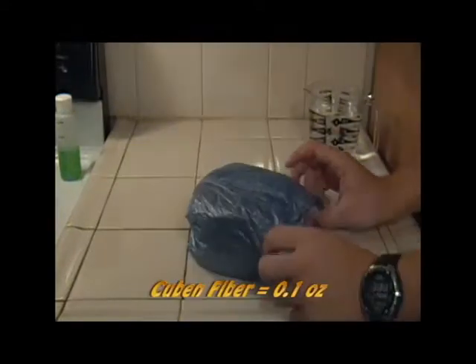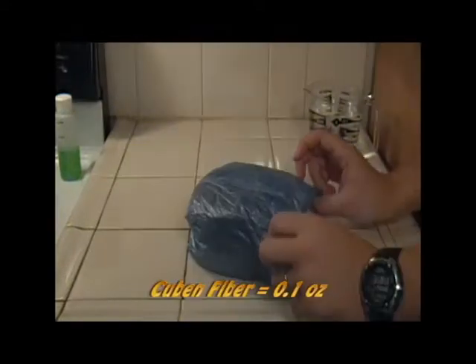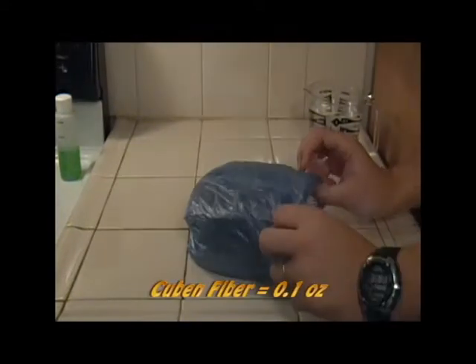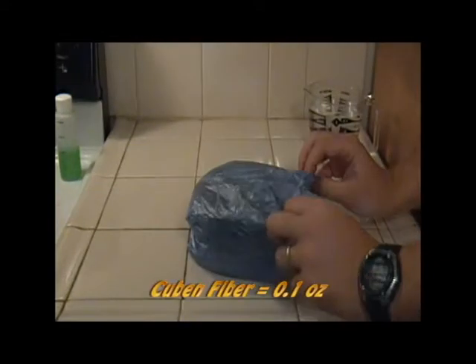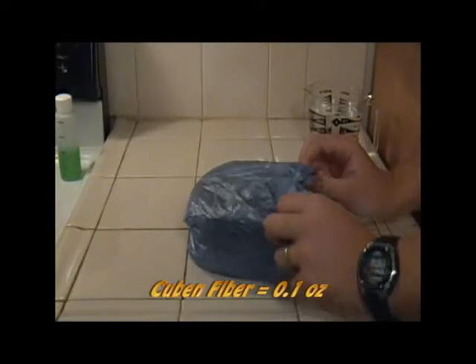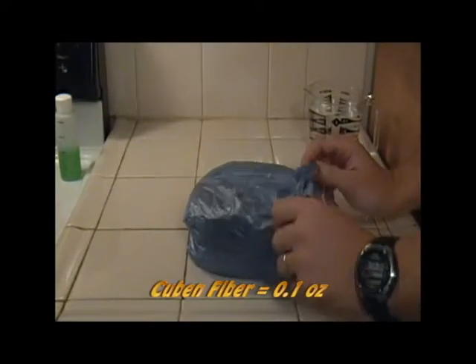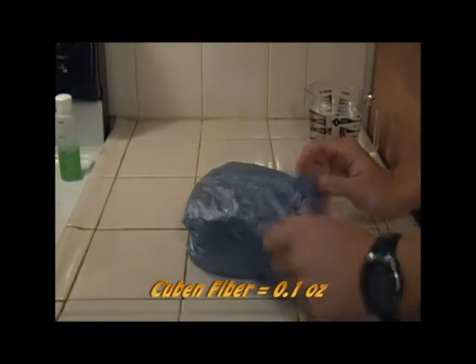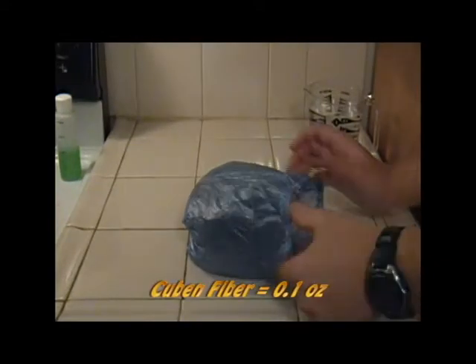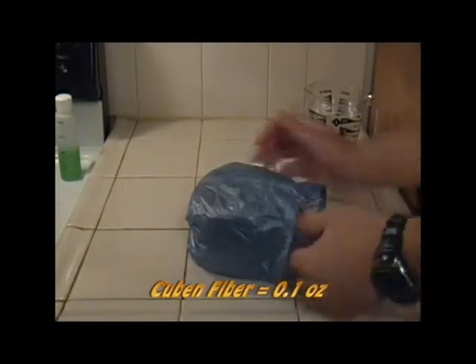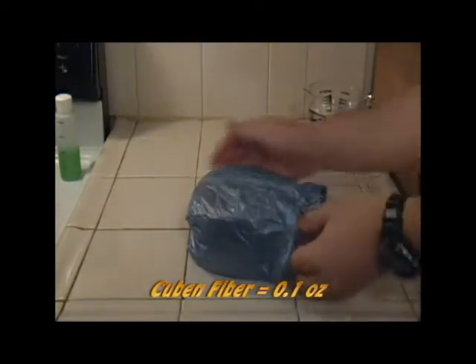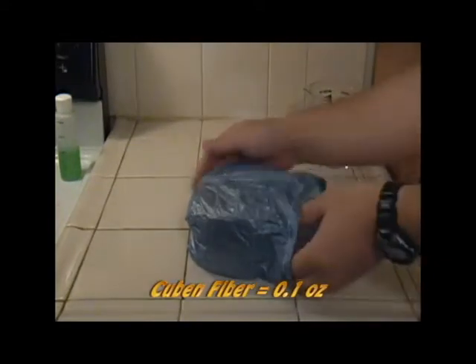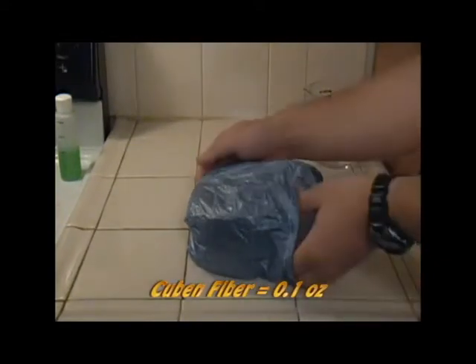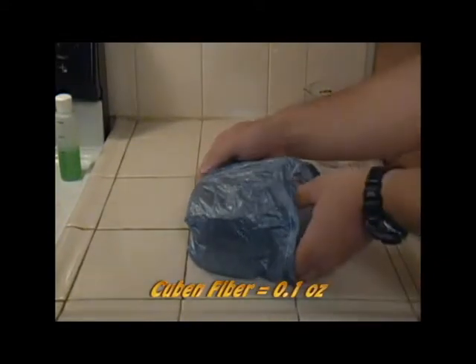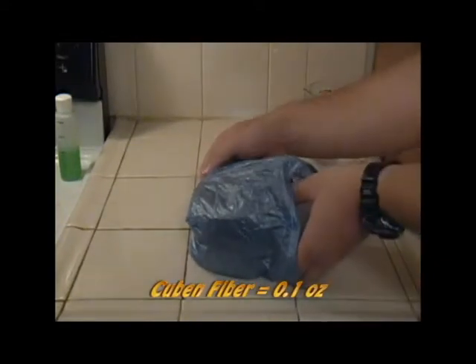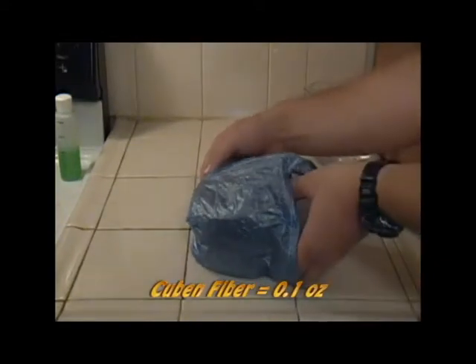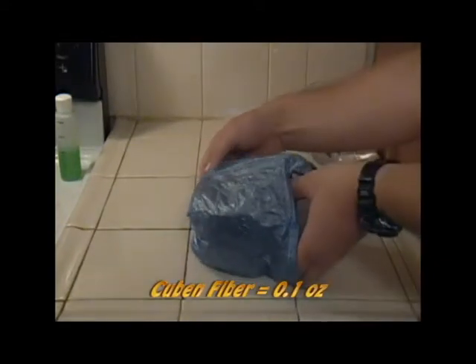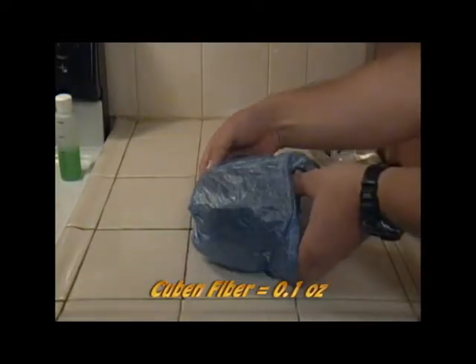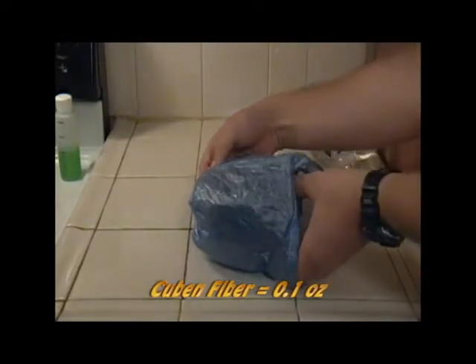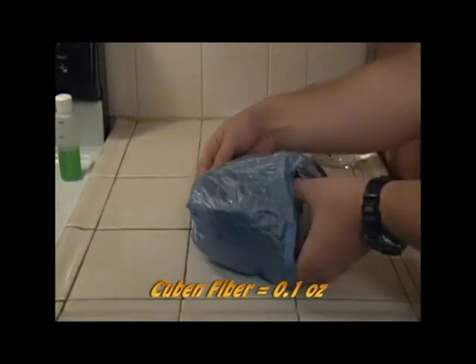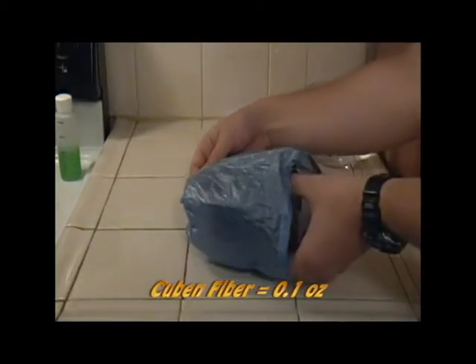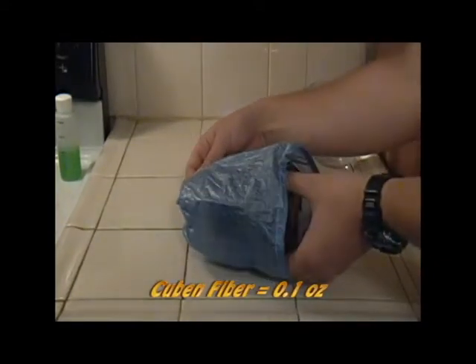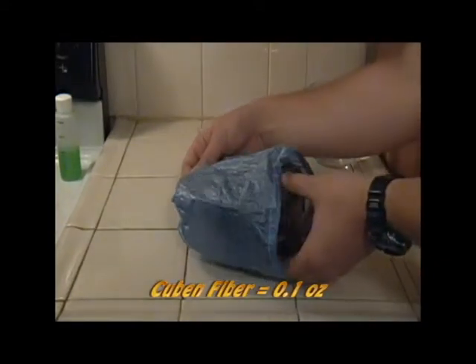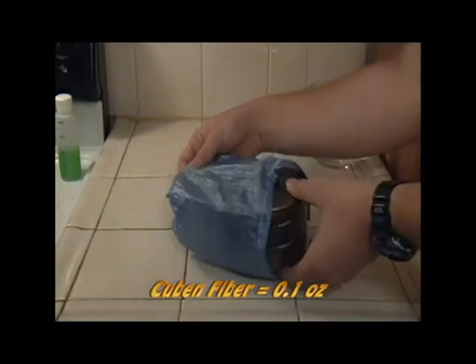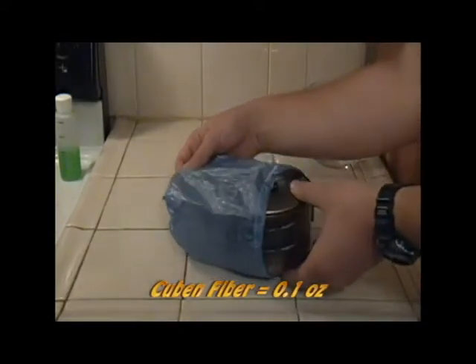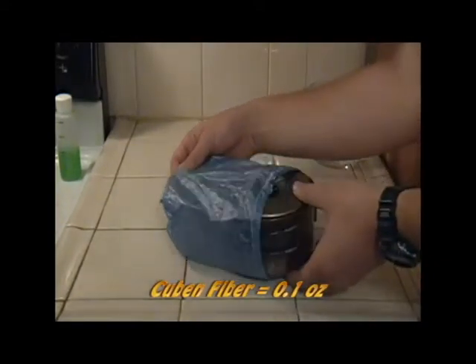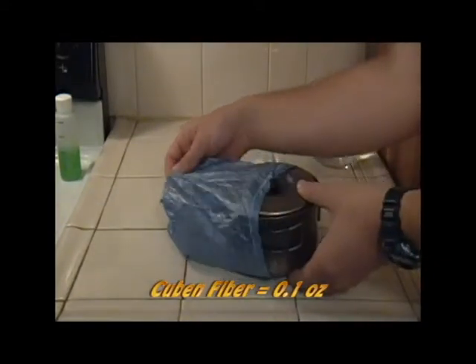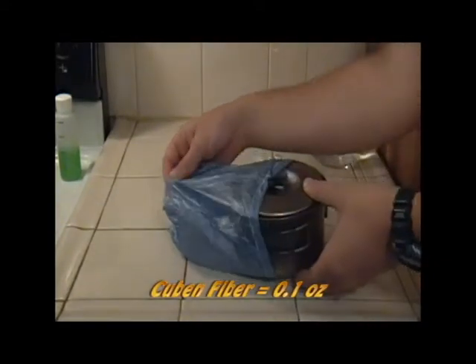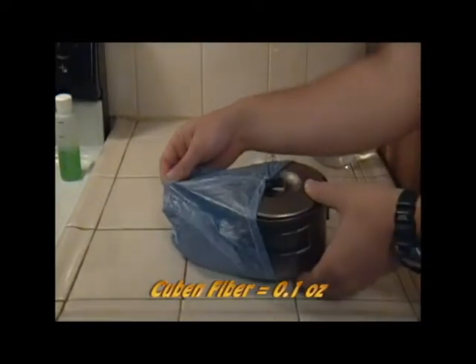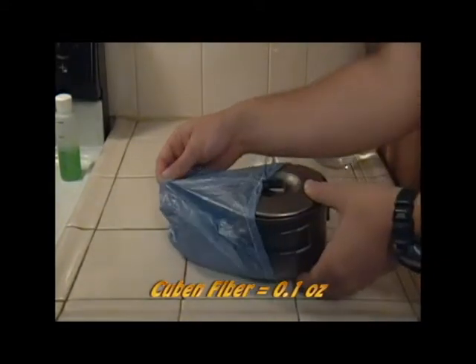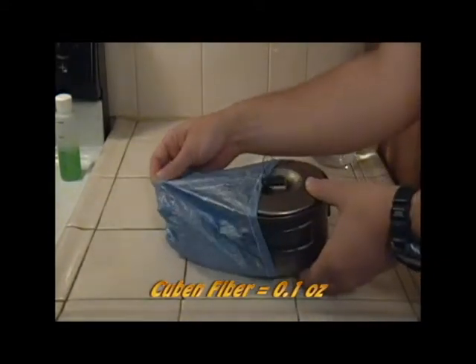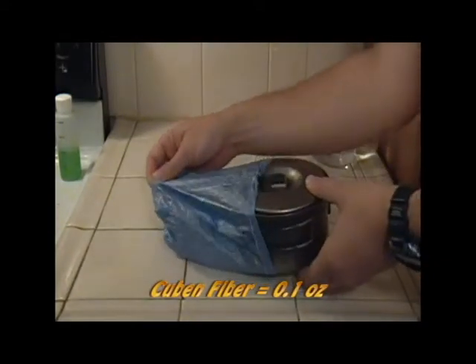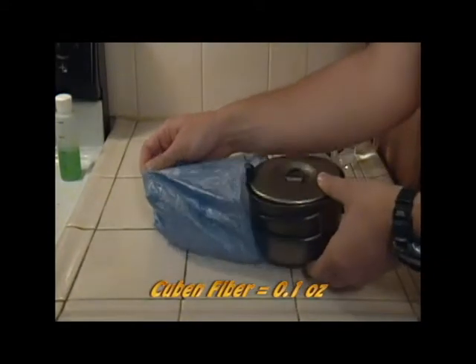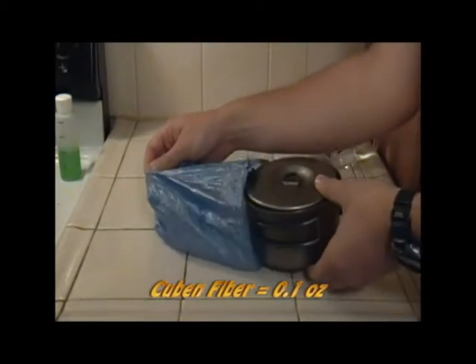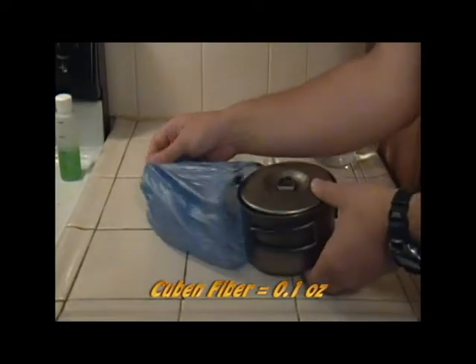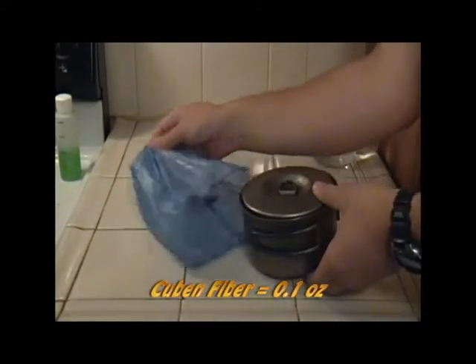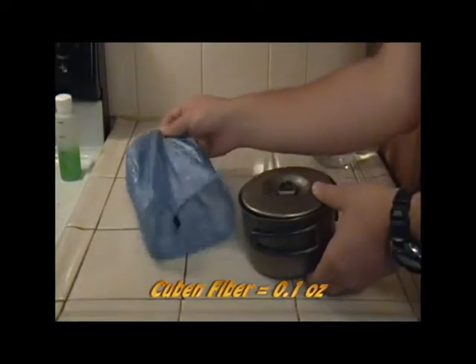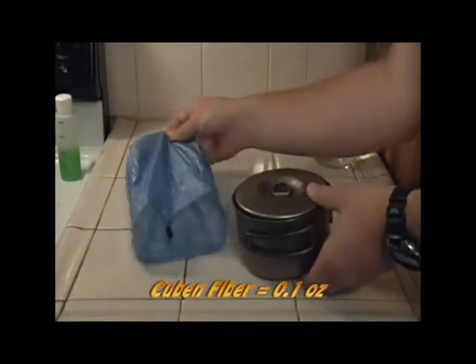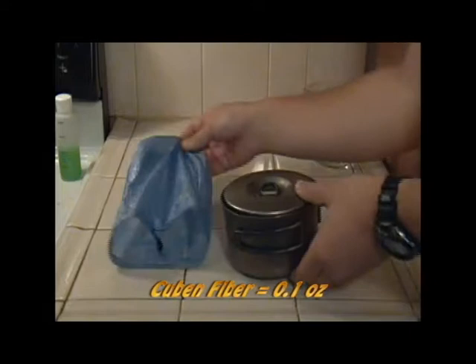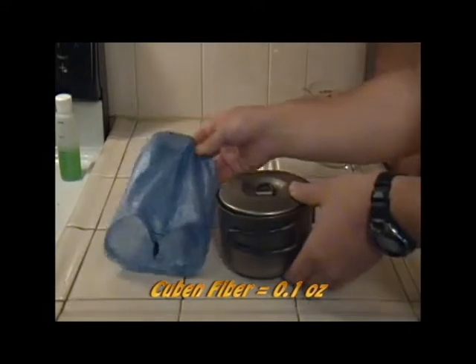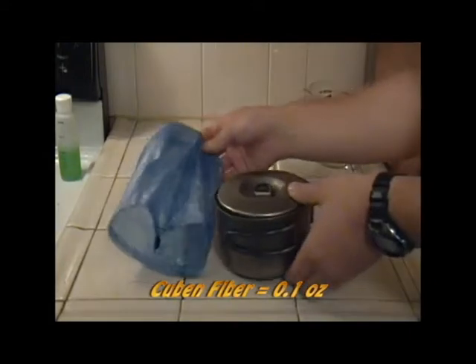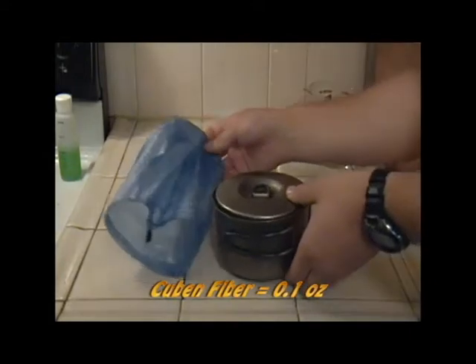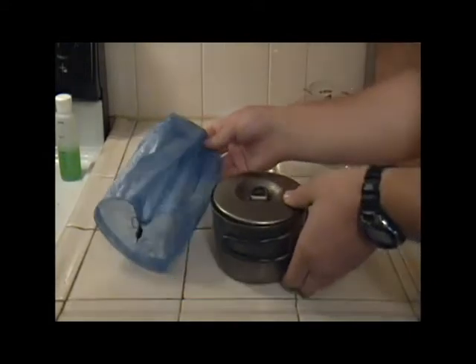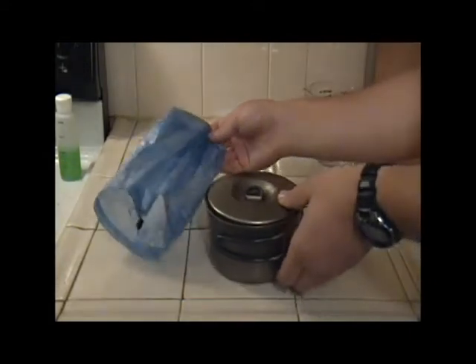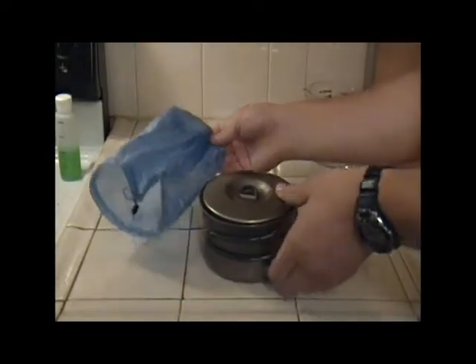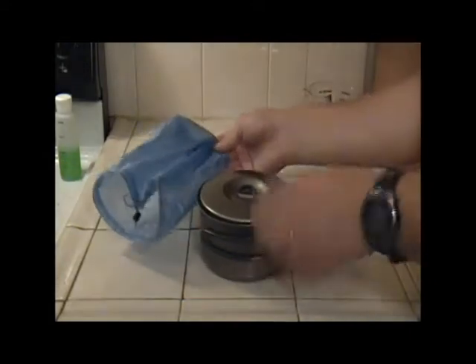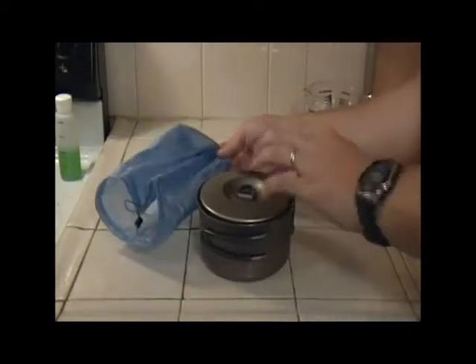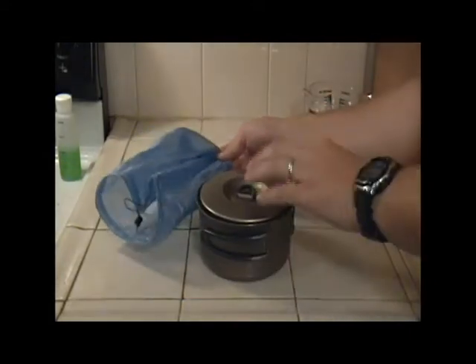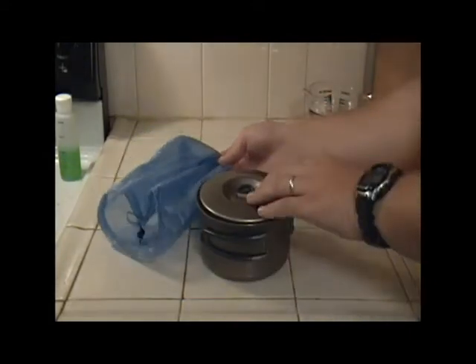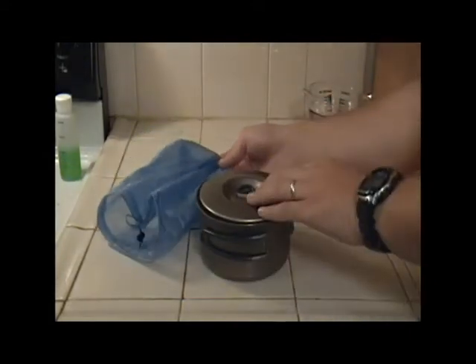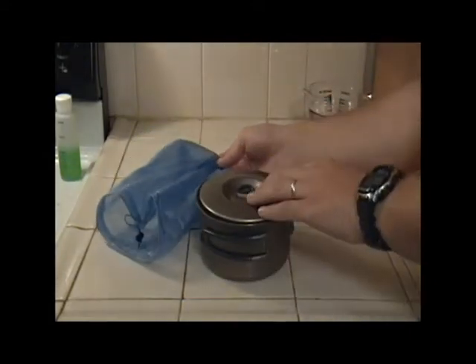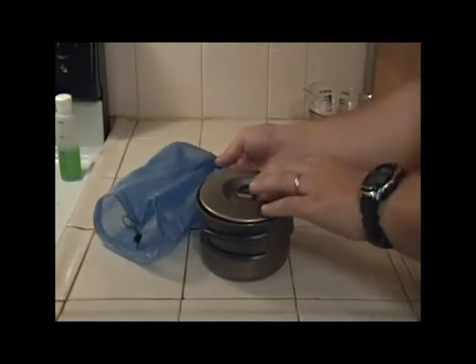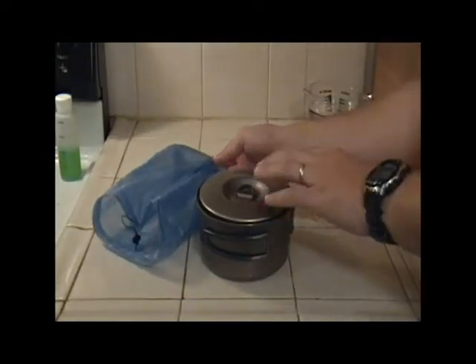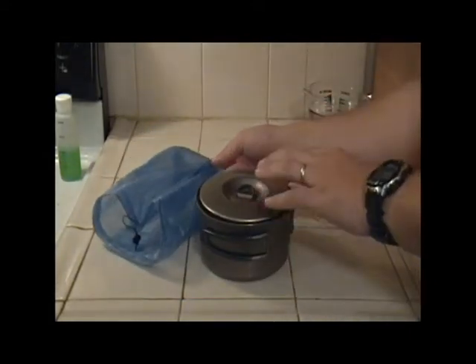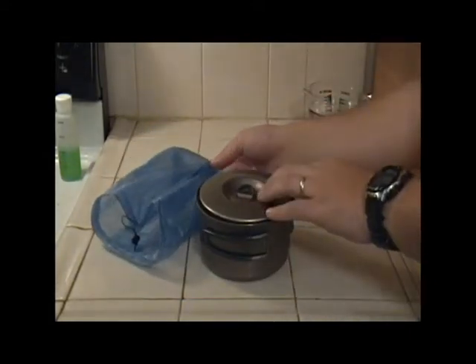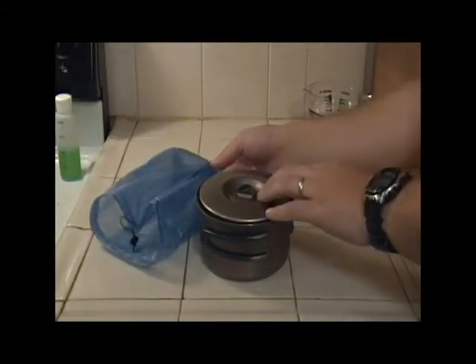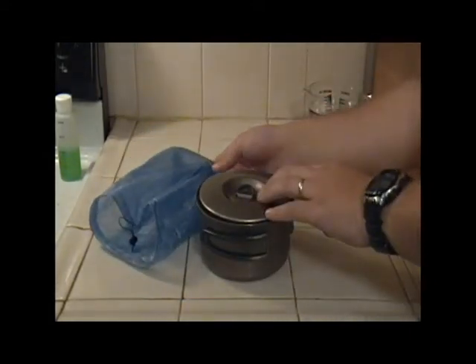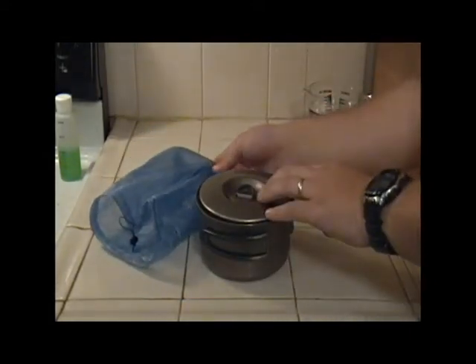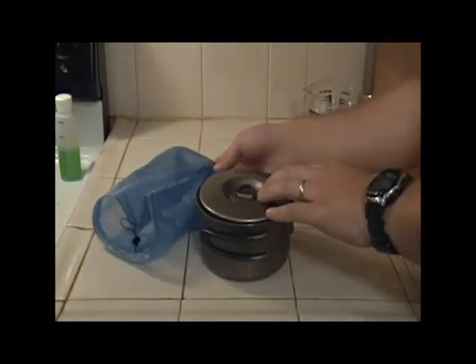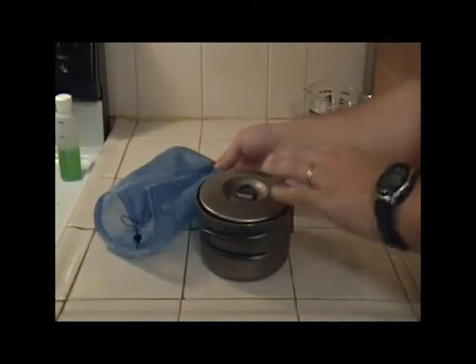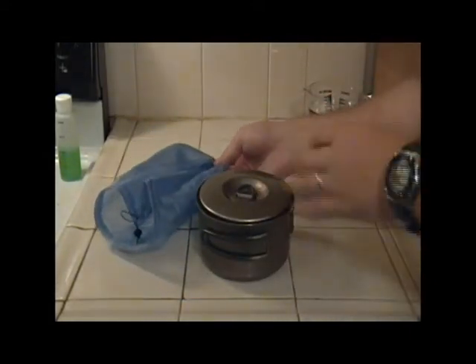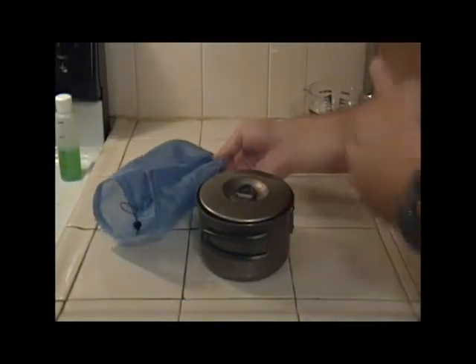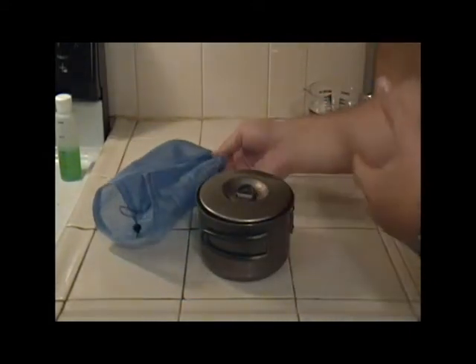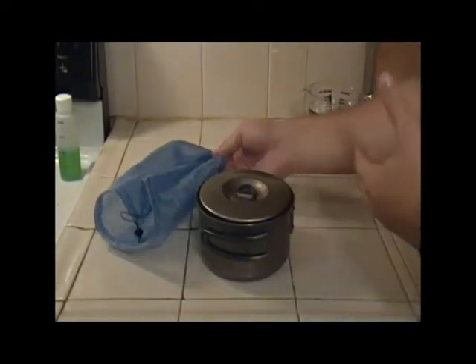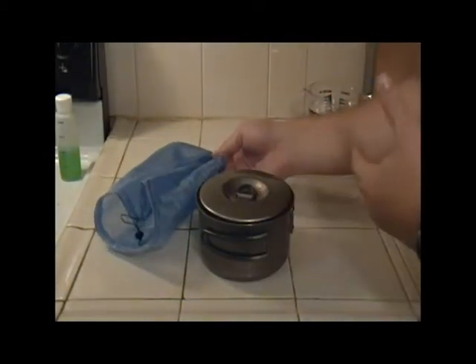It starts with a Cuben fiber stuff sack. Very durable, very light. It keeps all the contents of this system together.